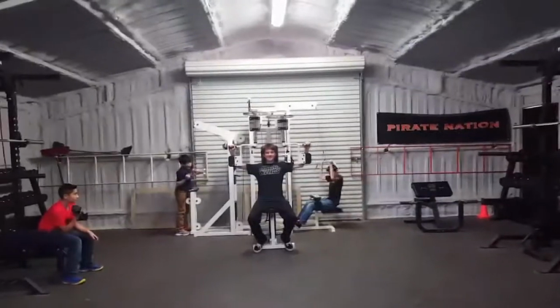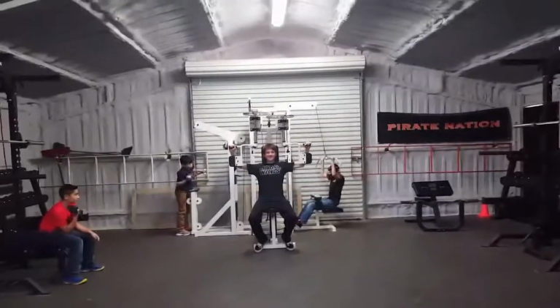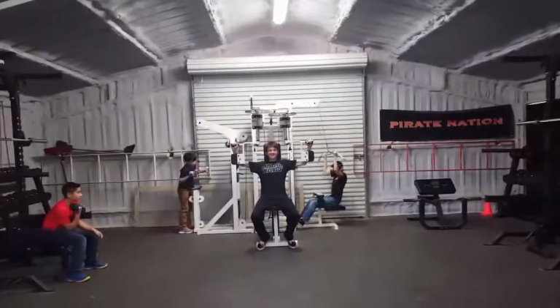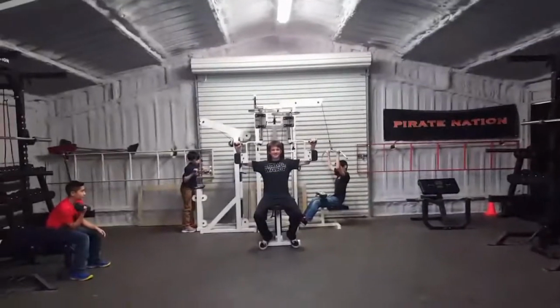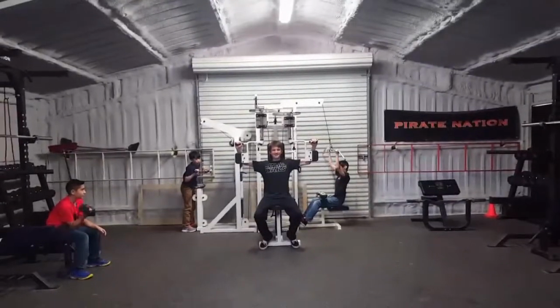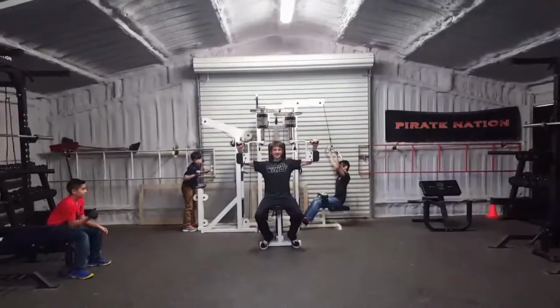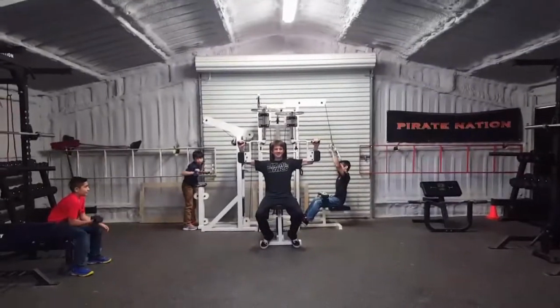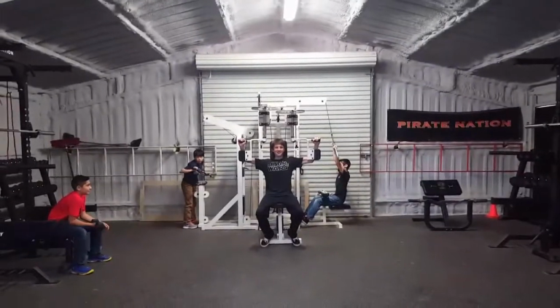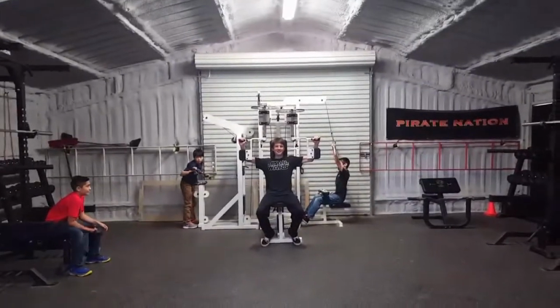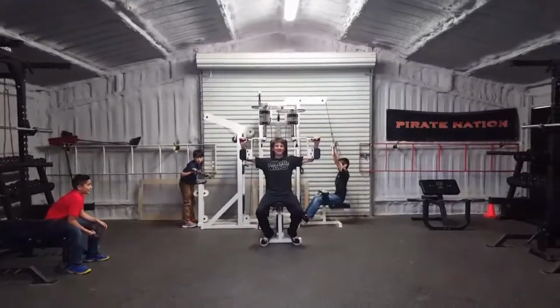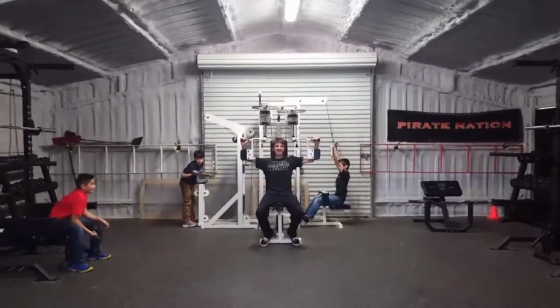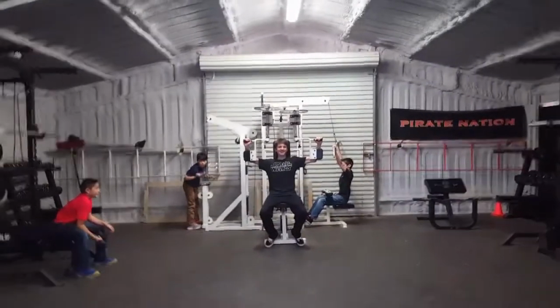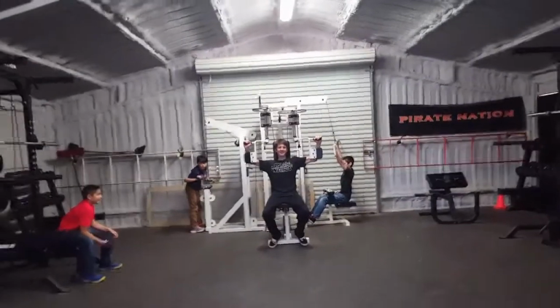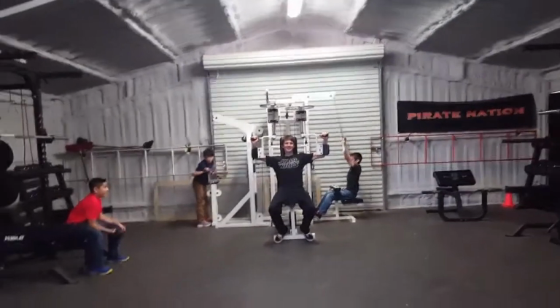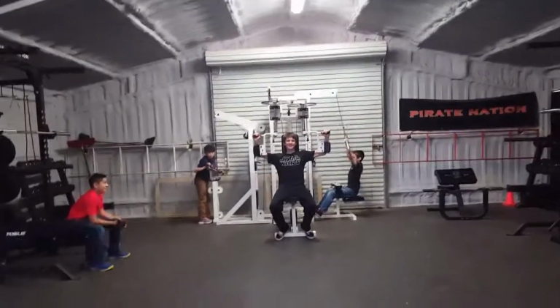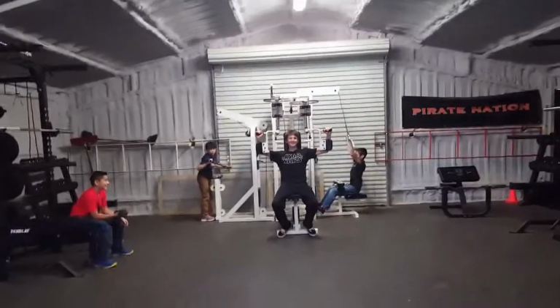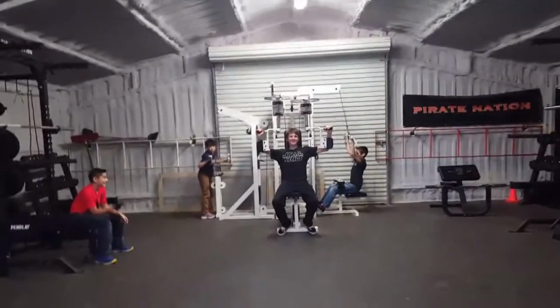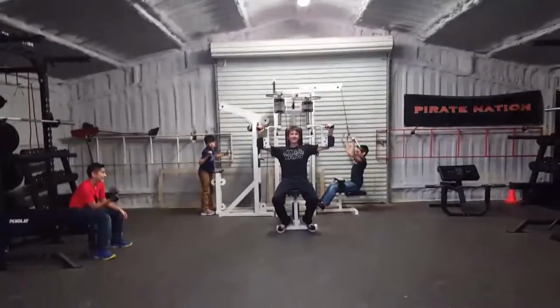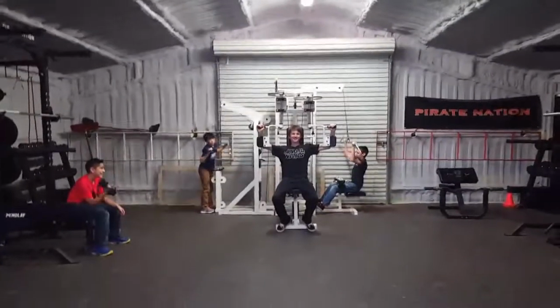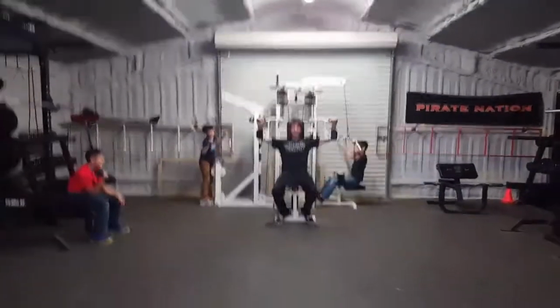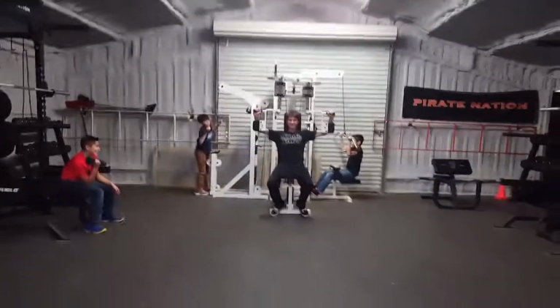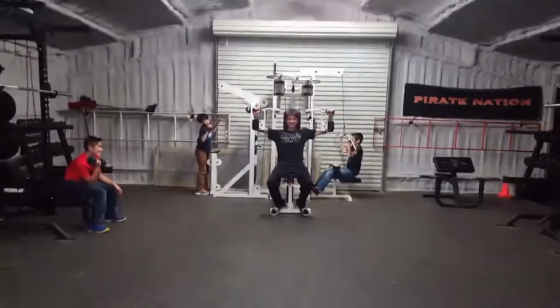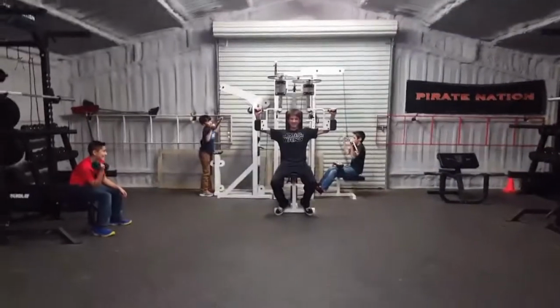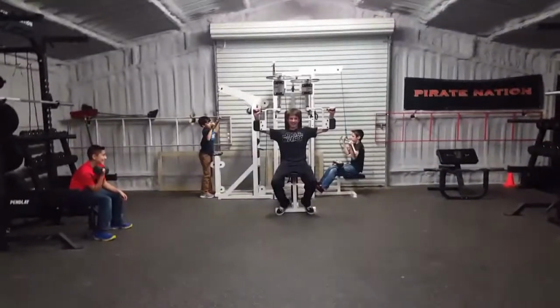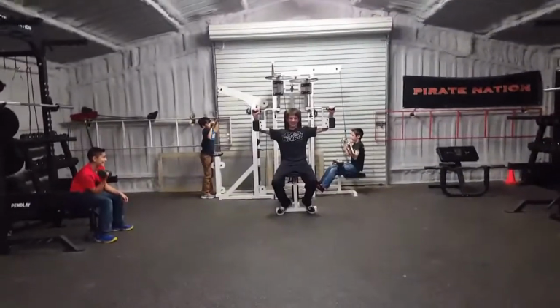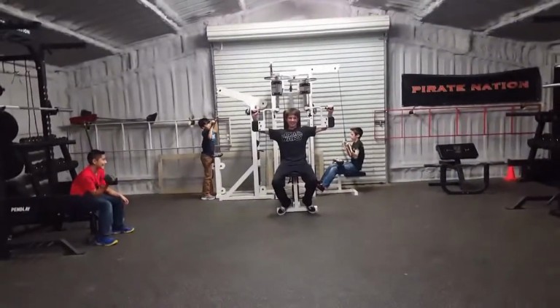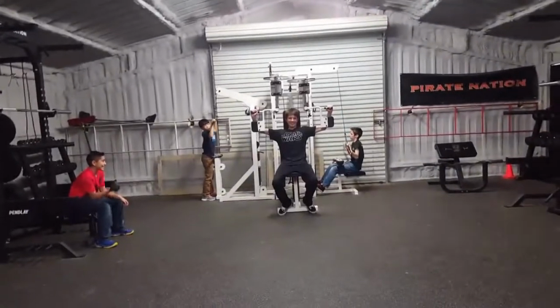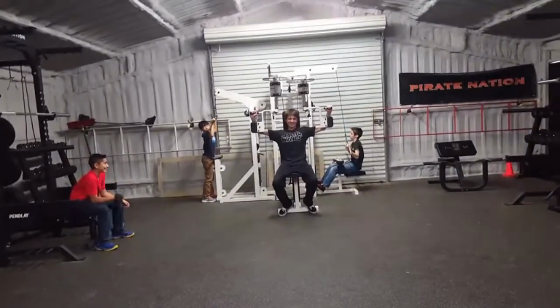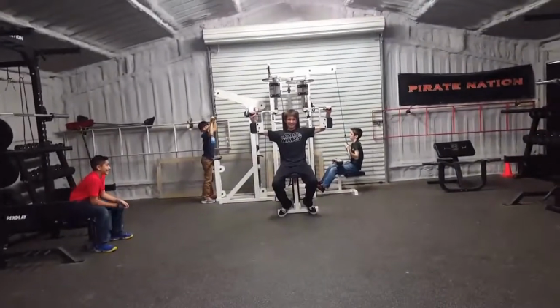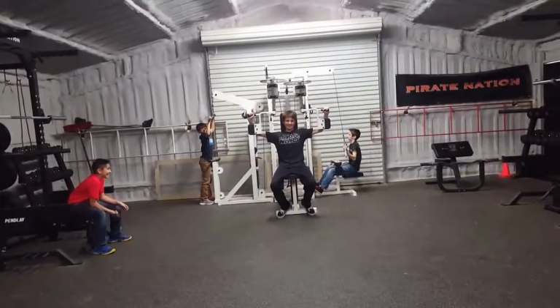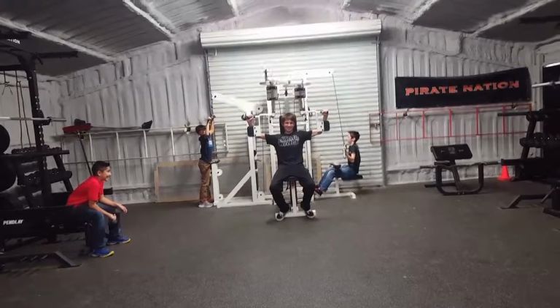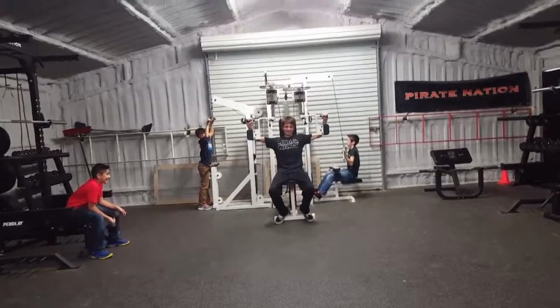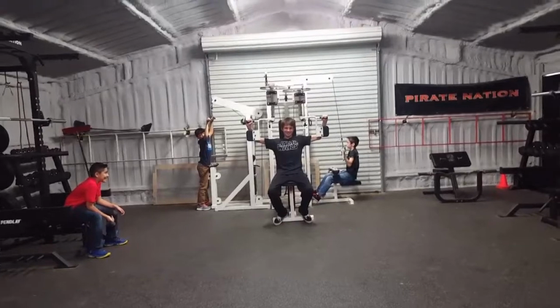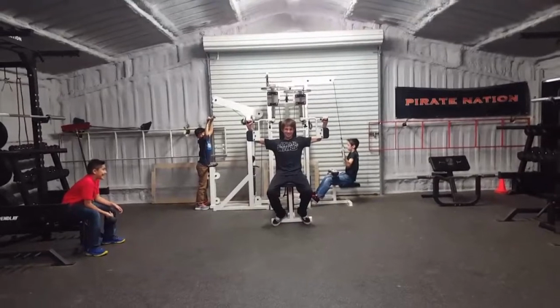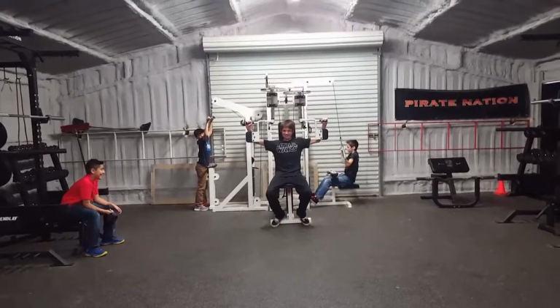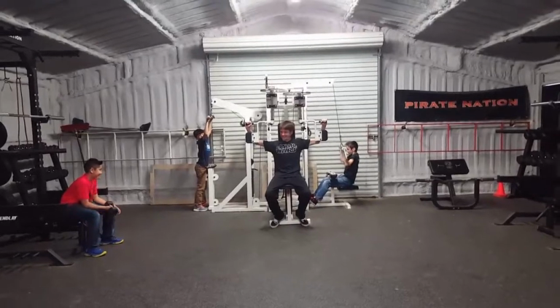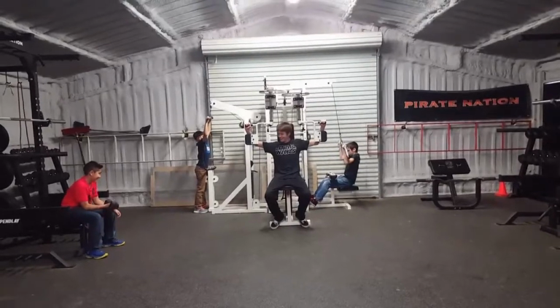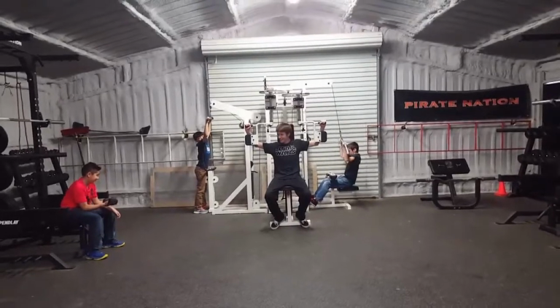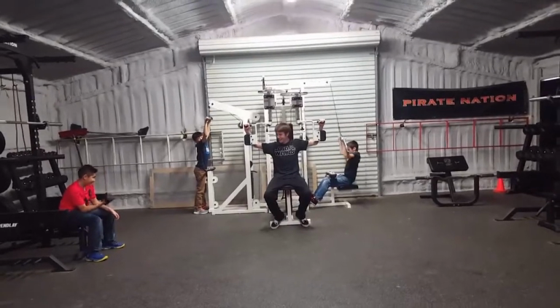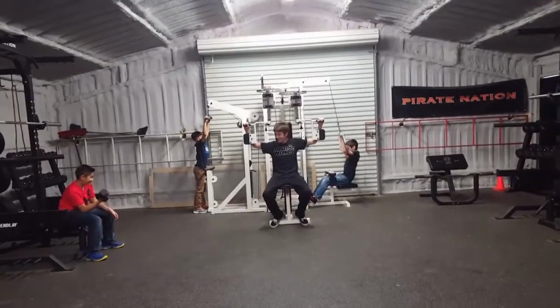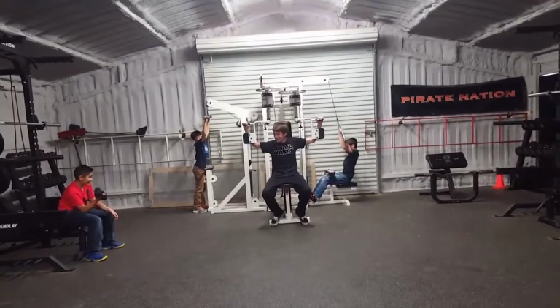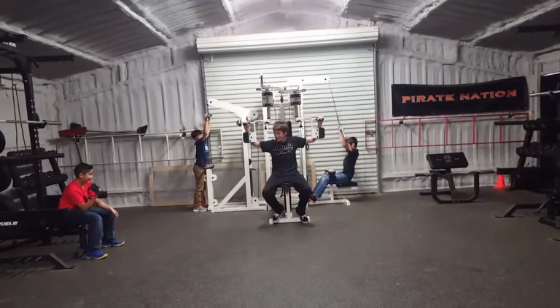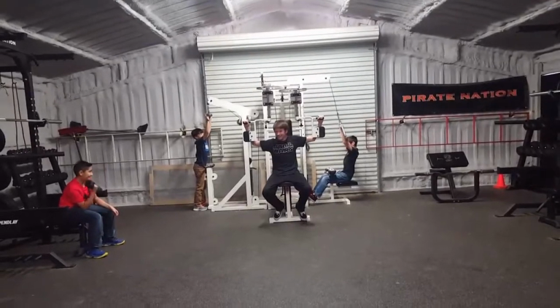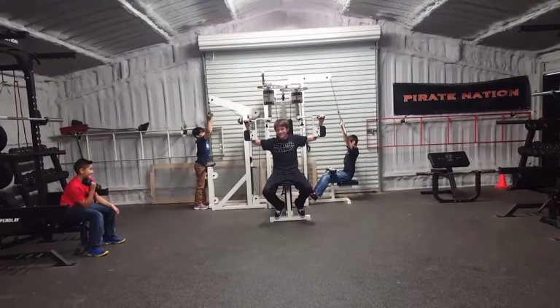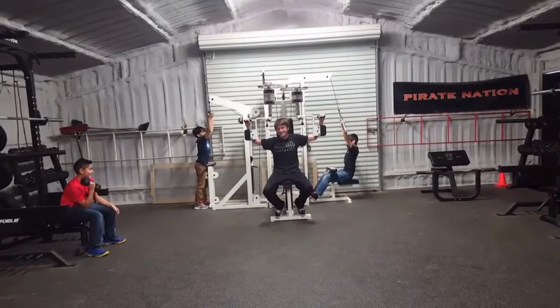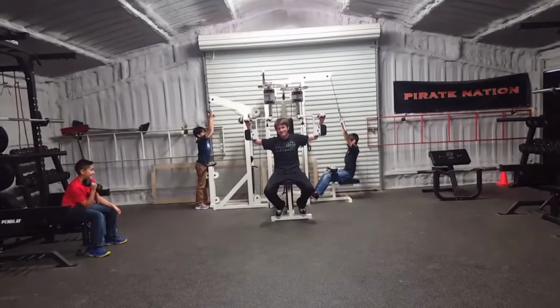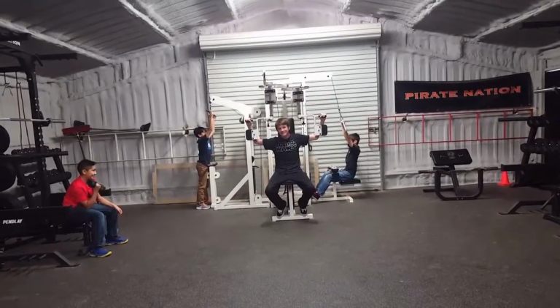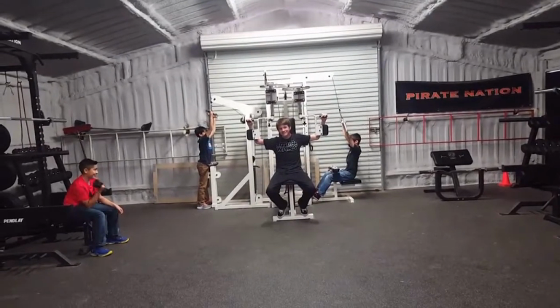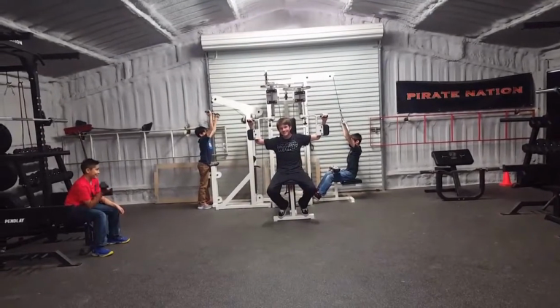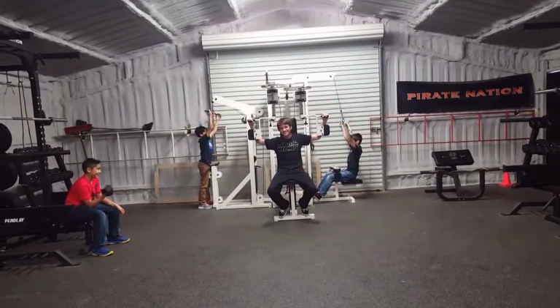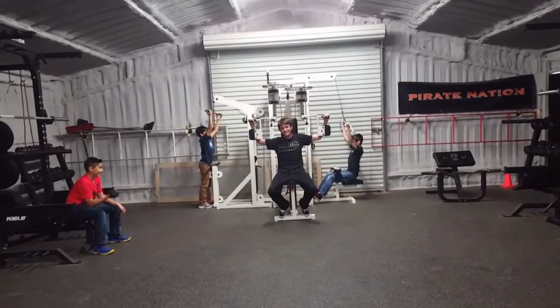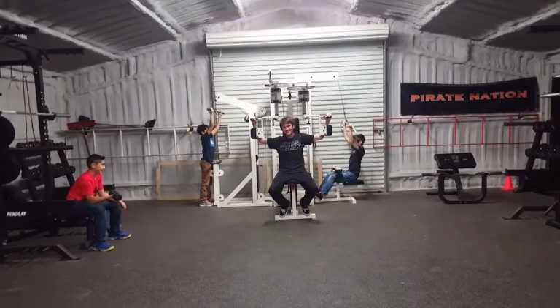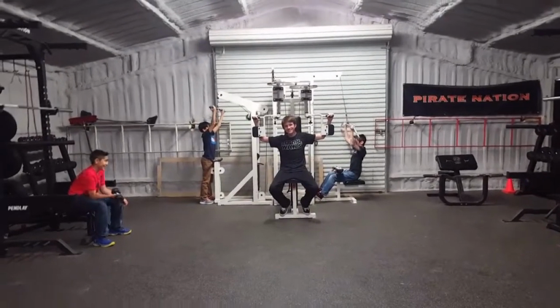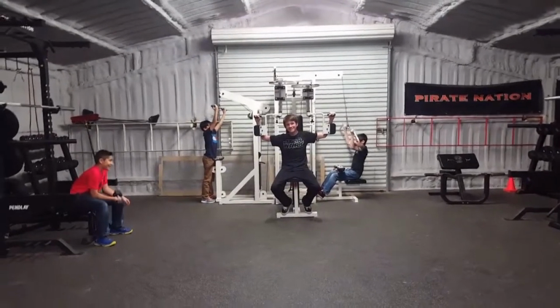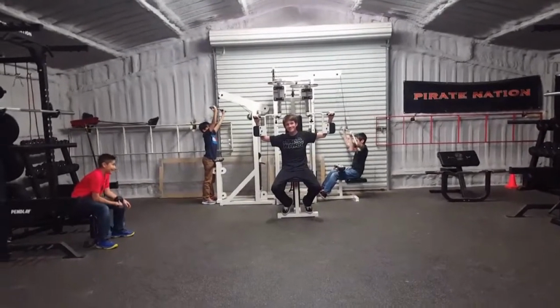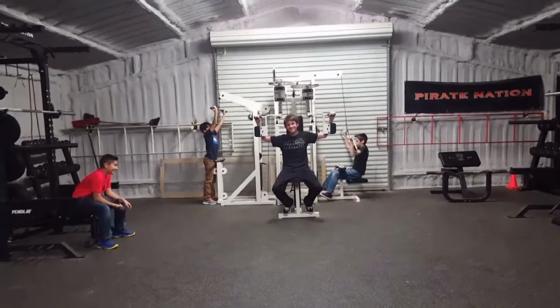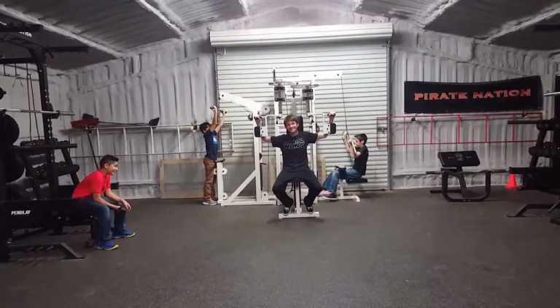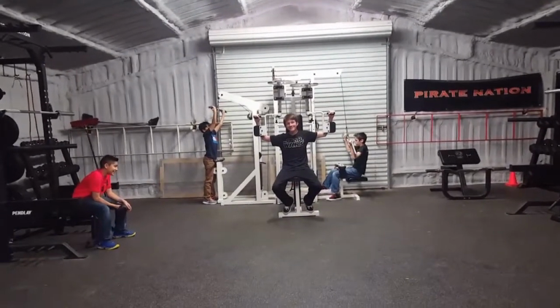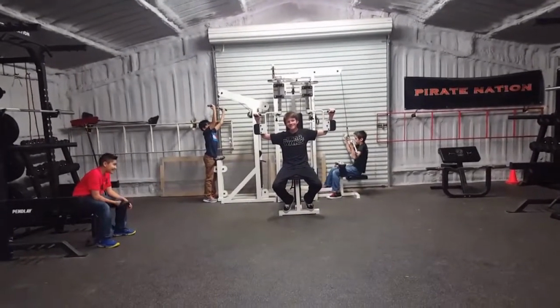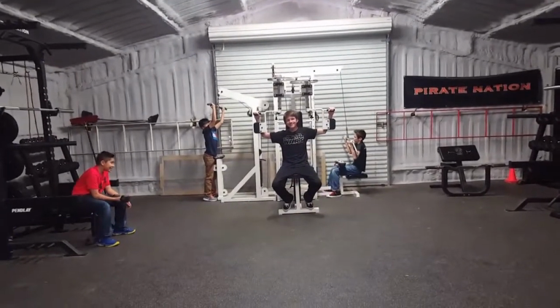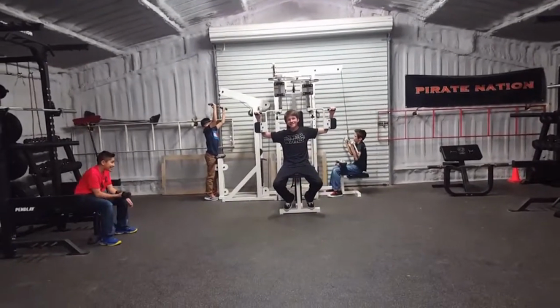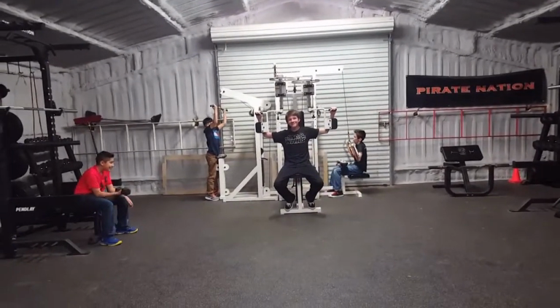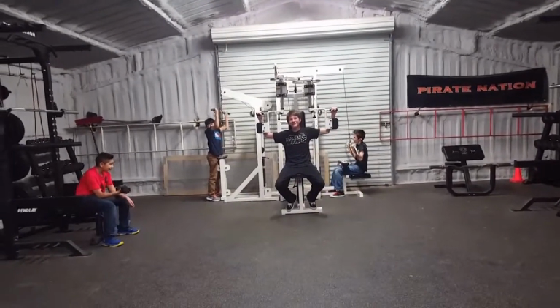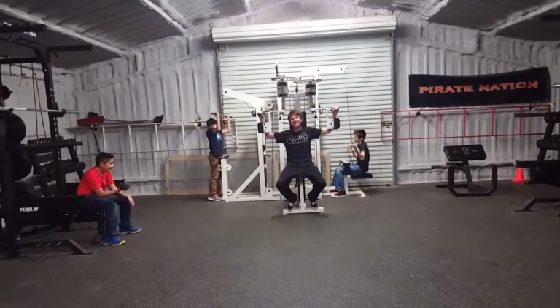Our athletic program is one of the finest around with our great coaching staff and new equipment. You will not be disappointed.